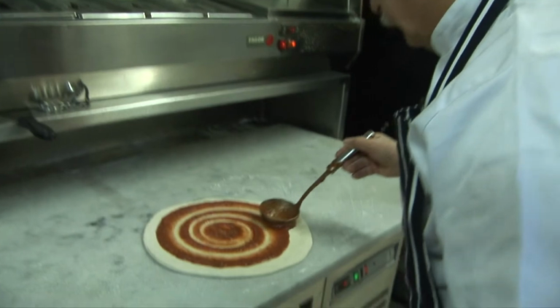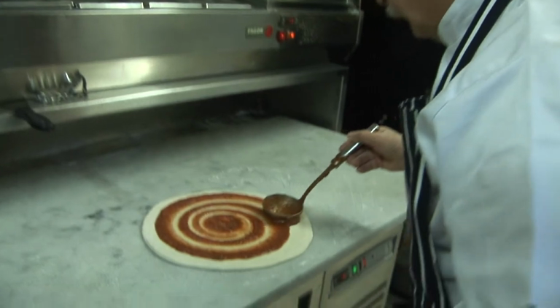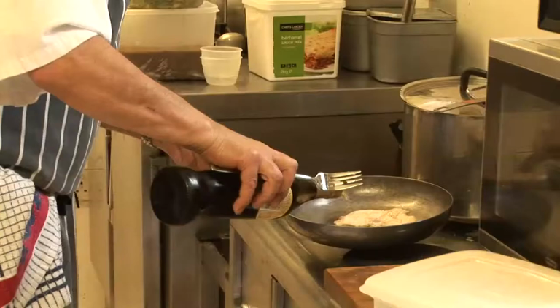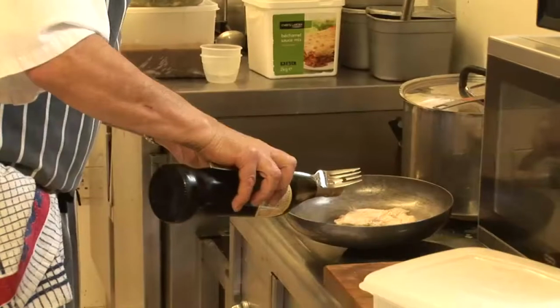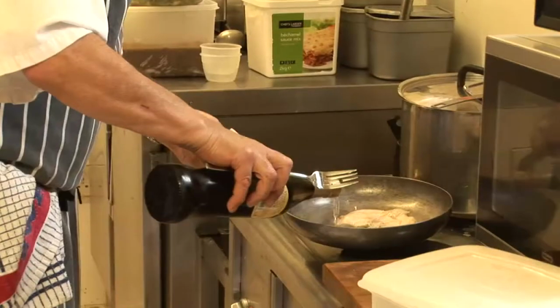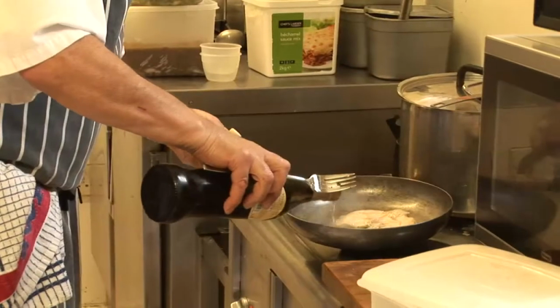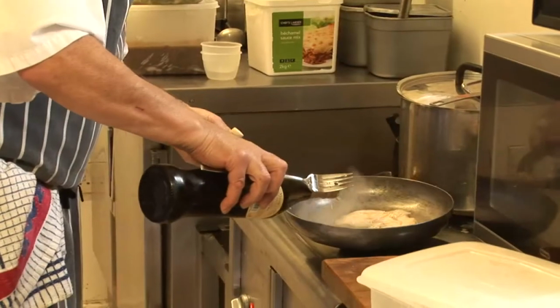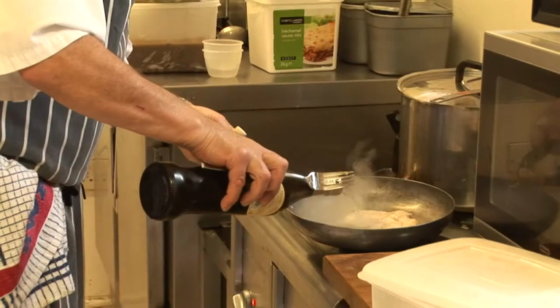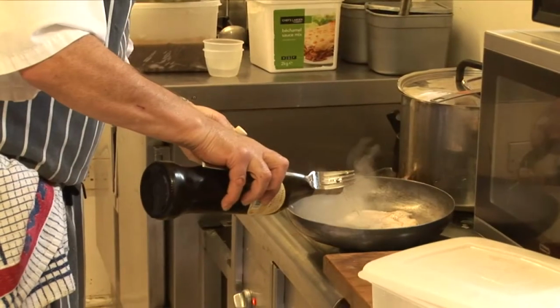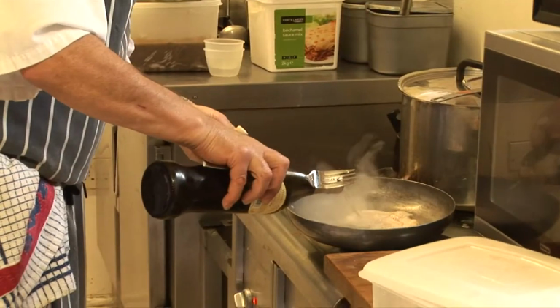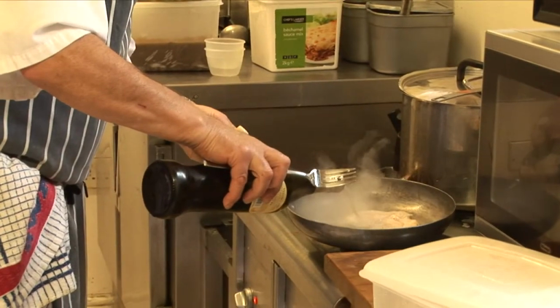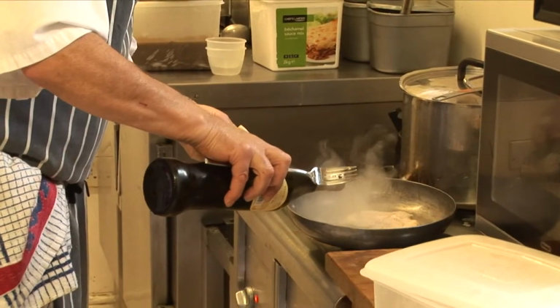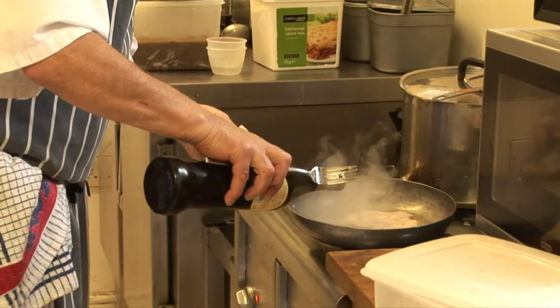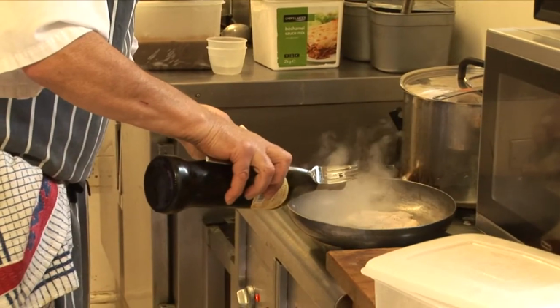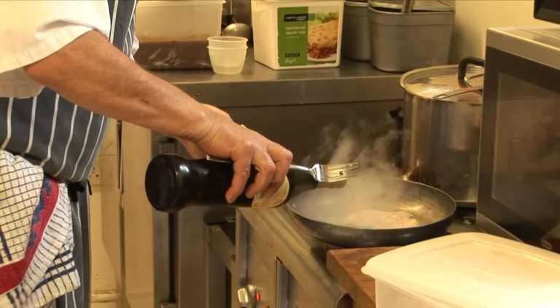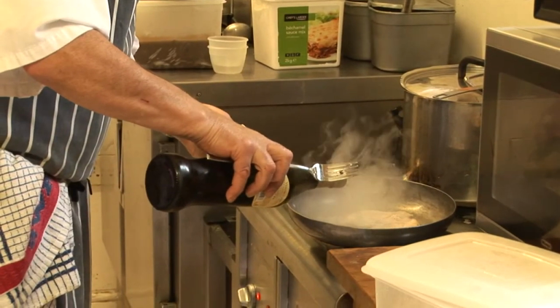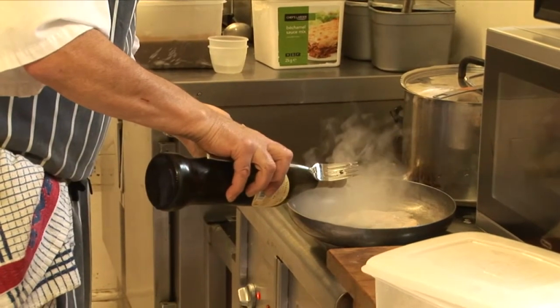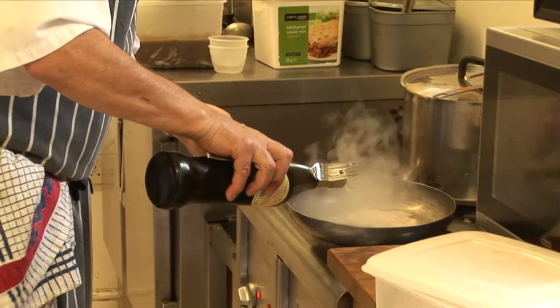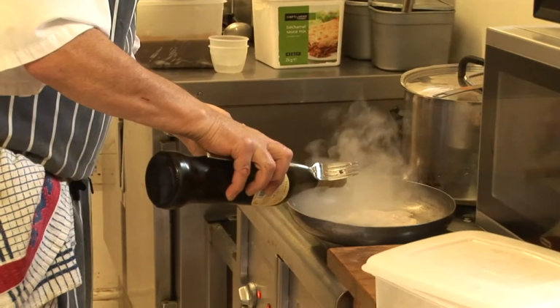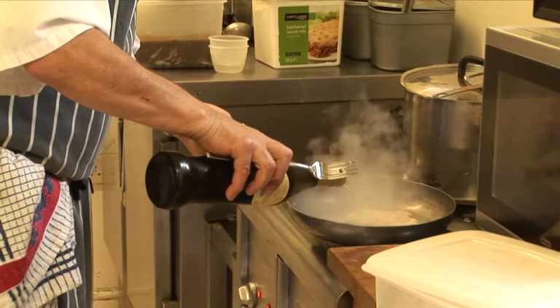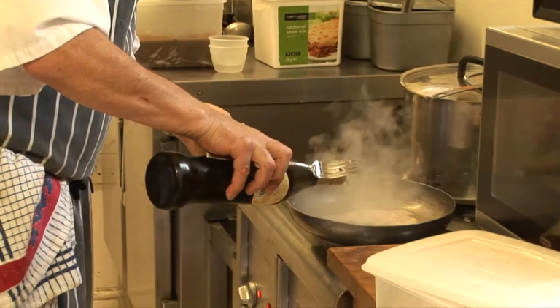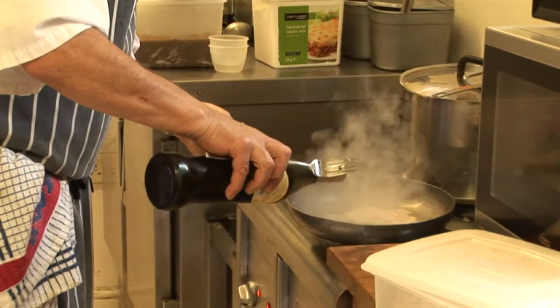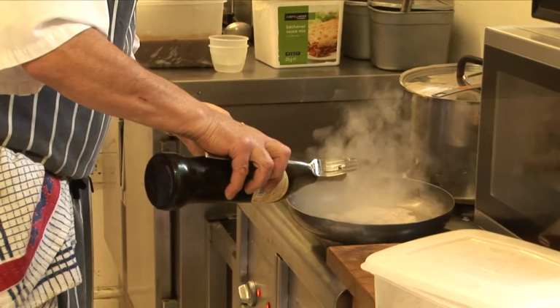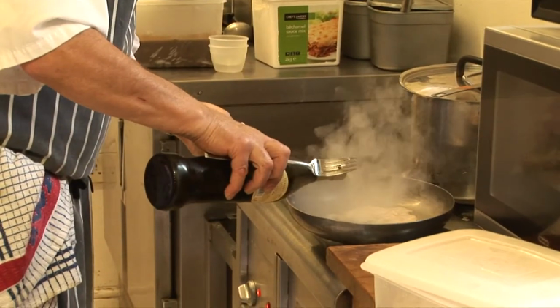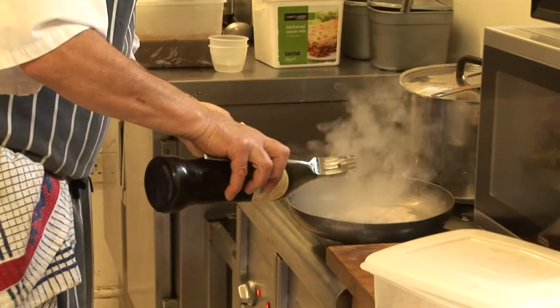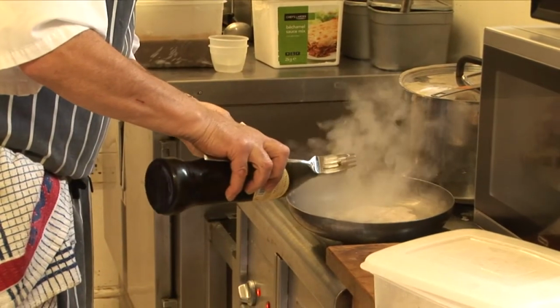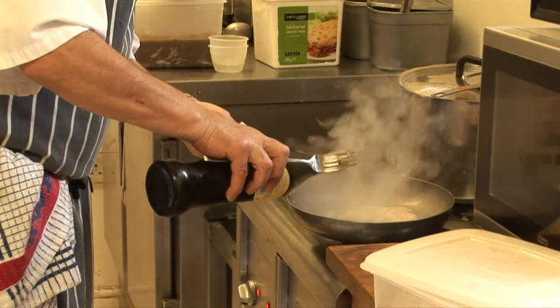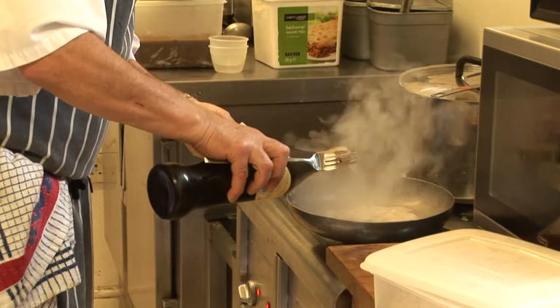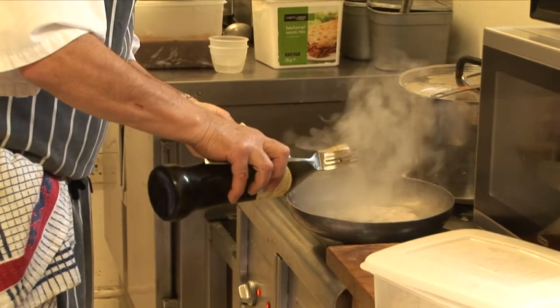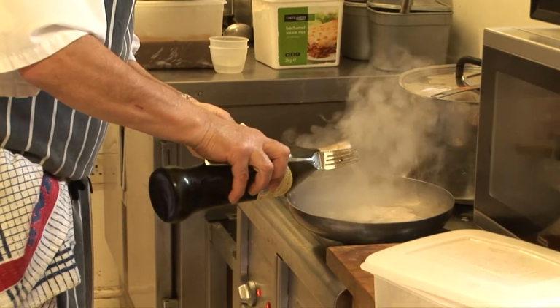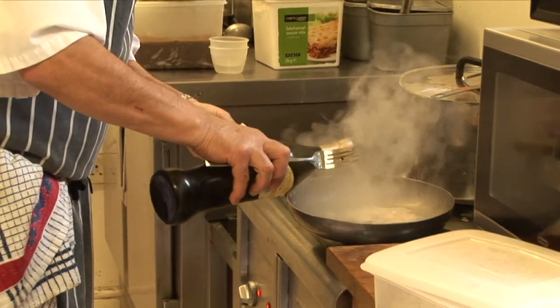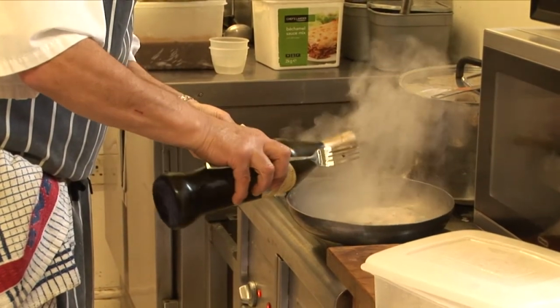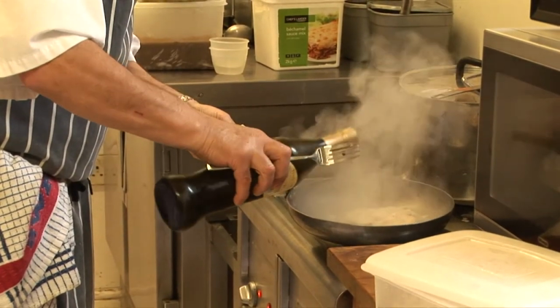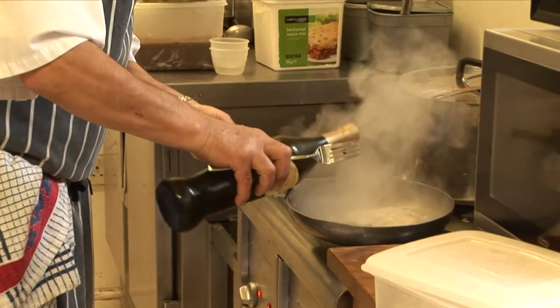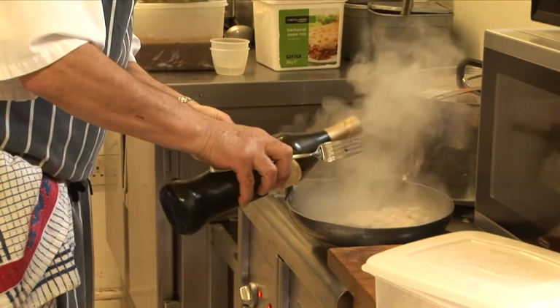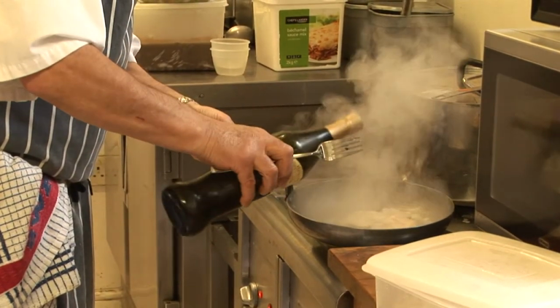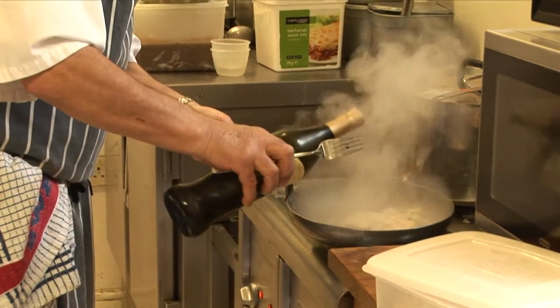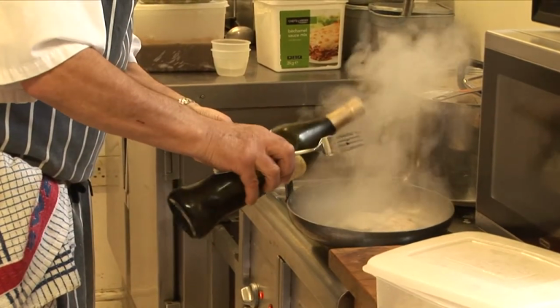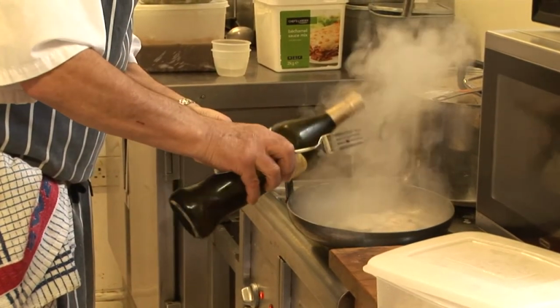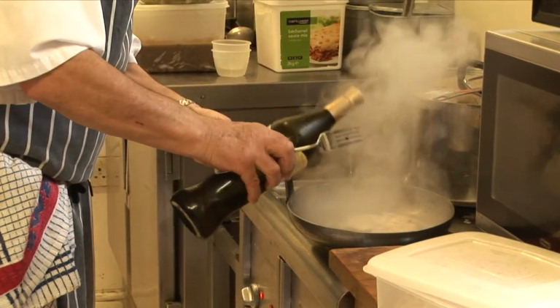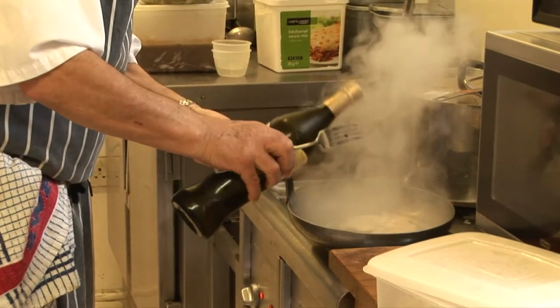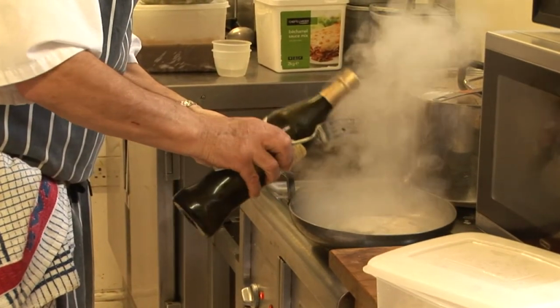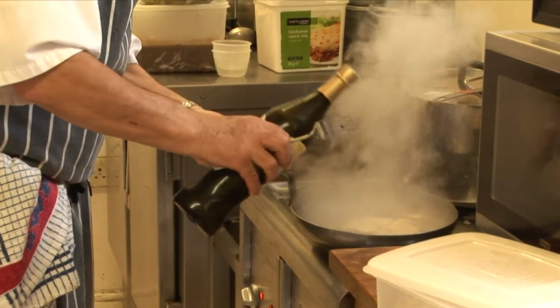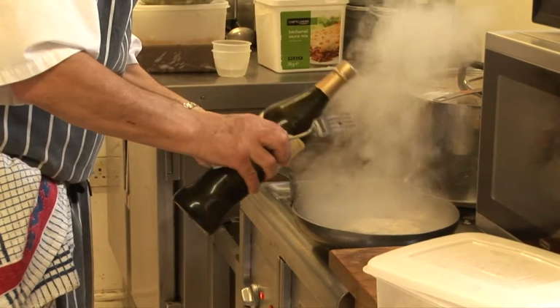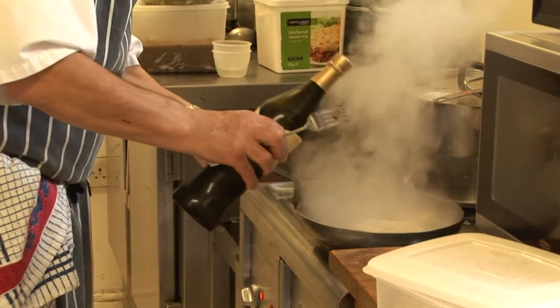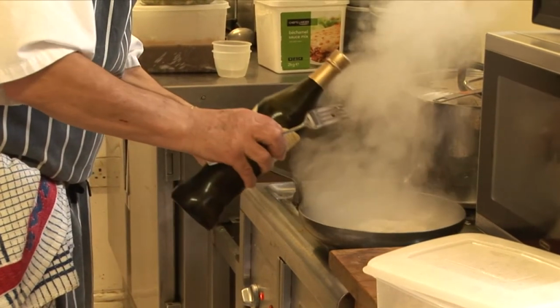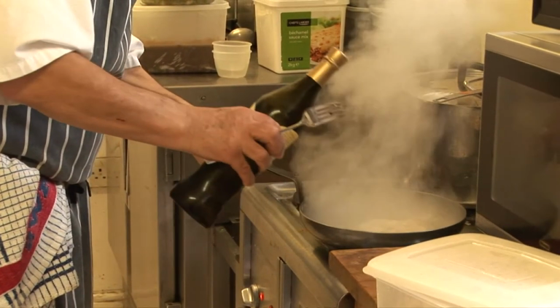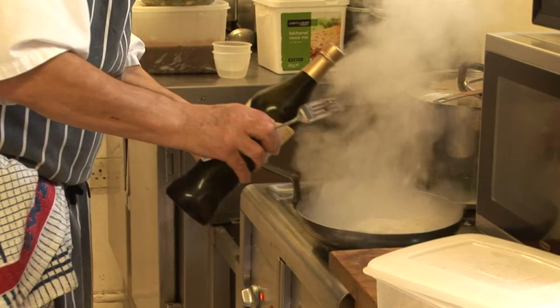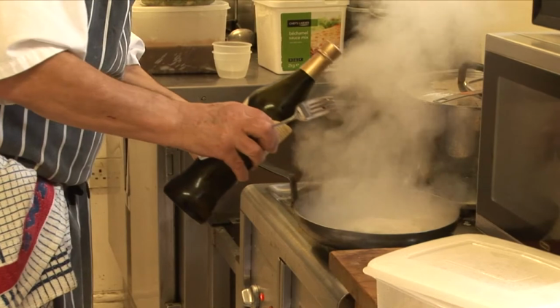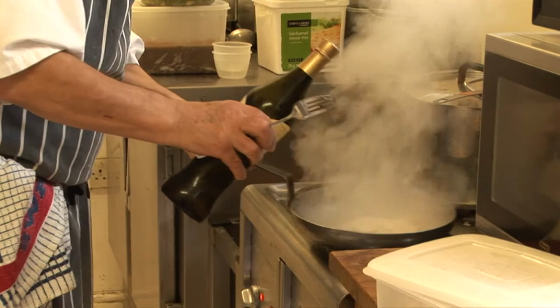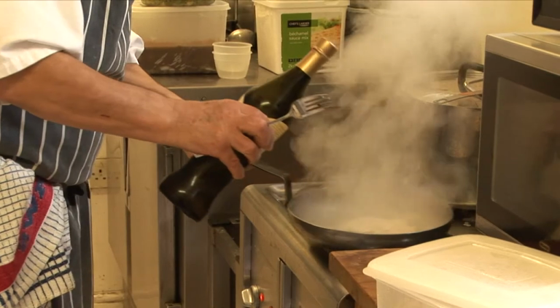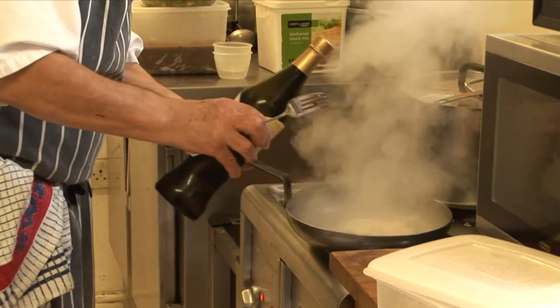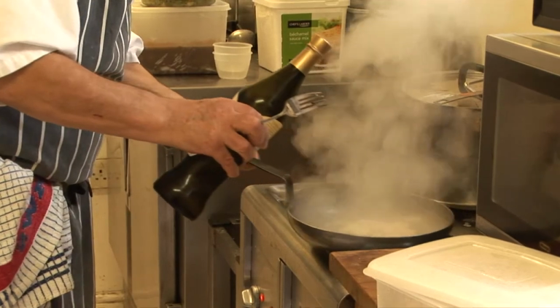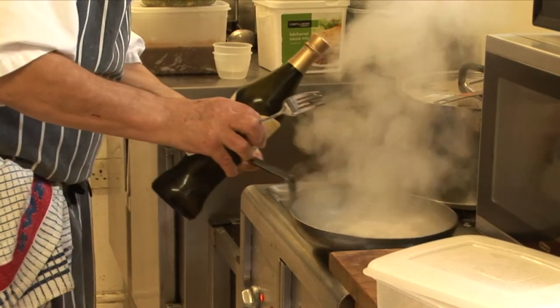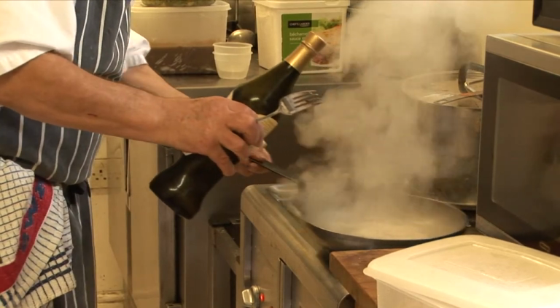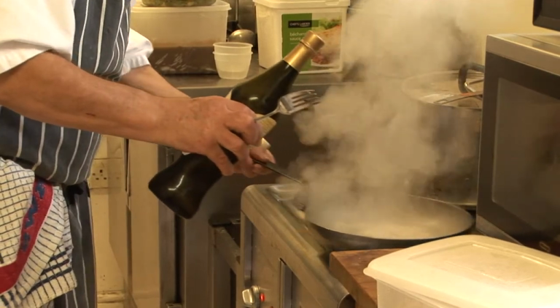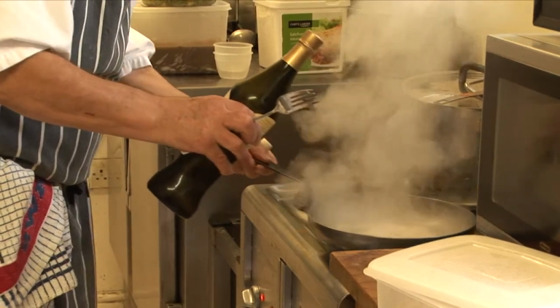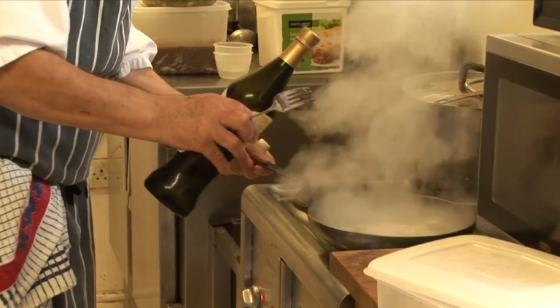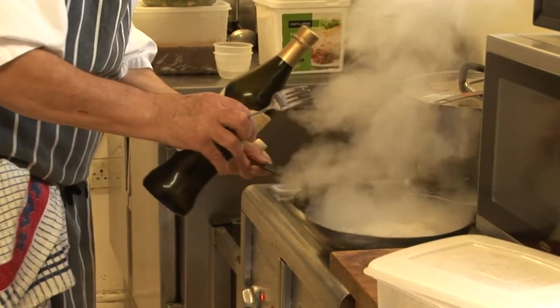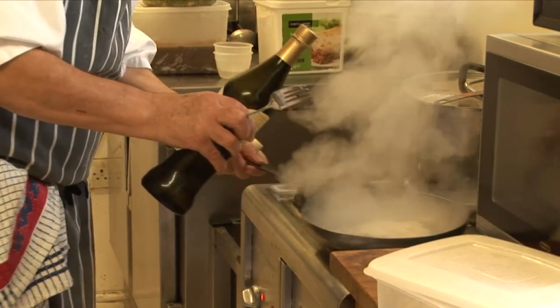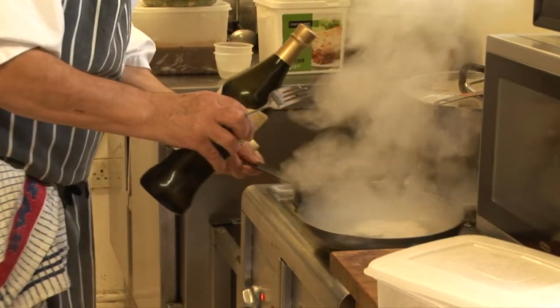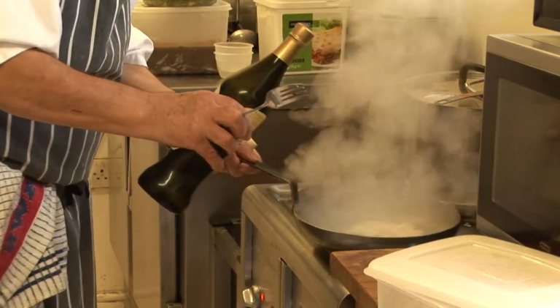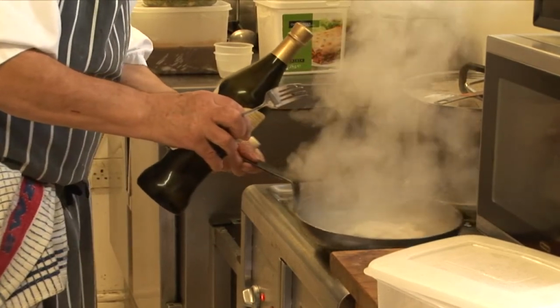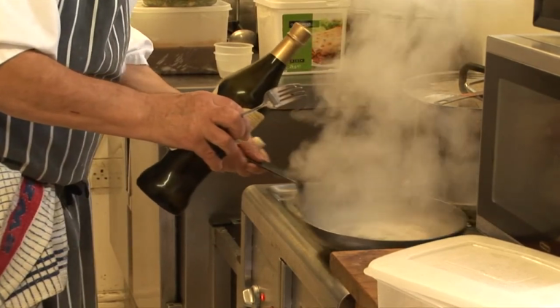I watched my mum cooking and I watched my sister, and I still base most of my things on that.